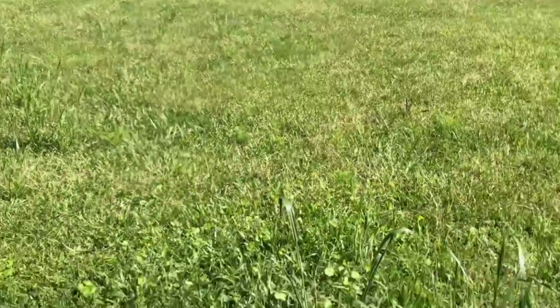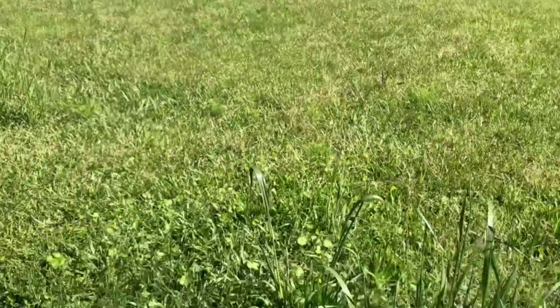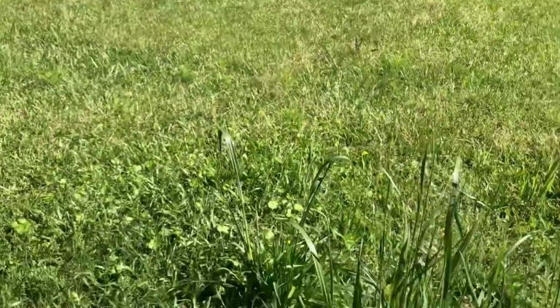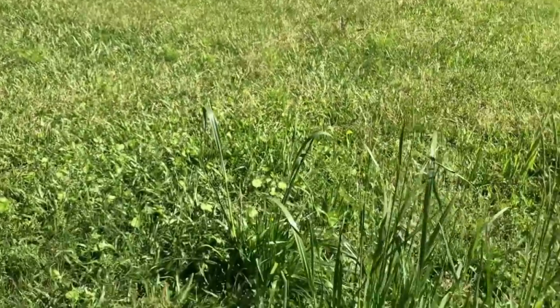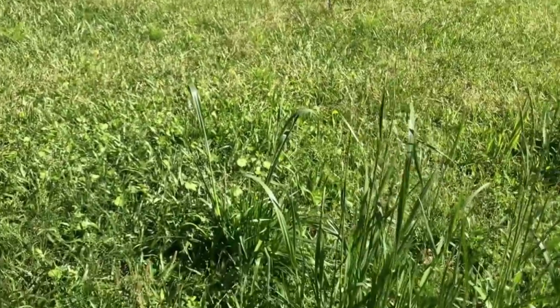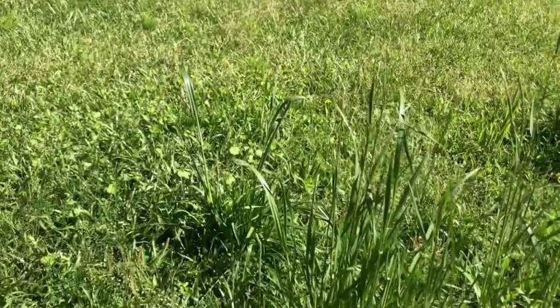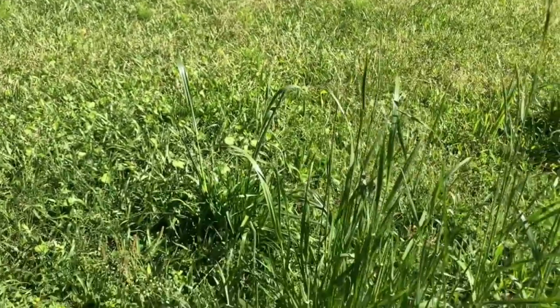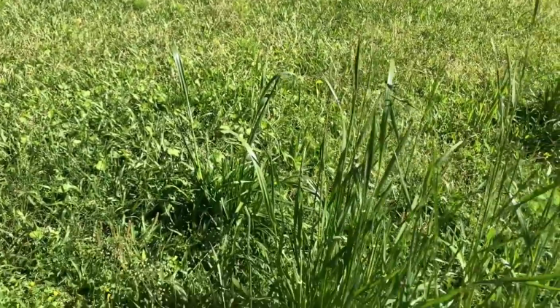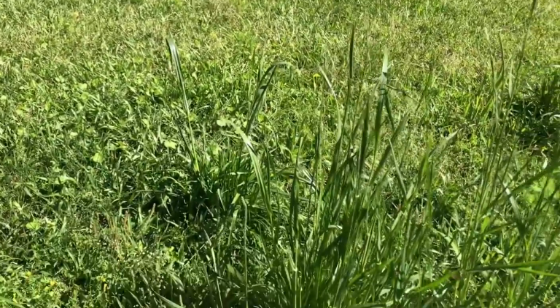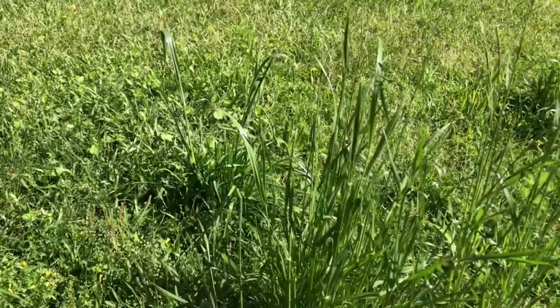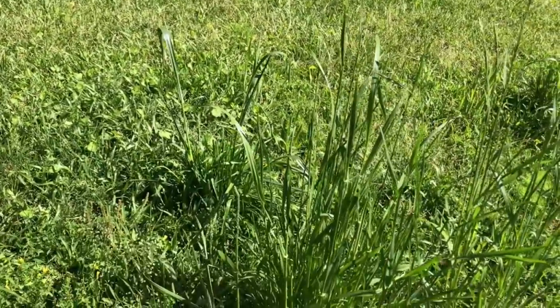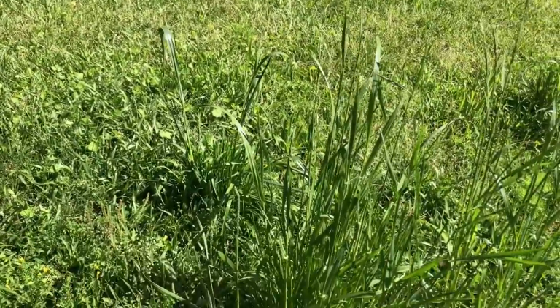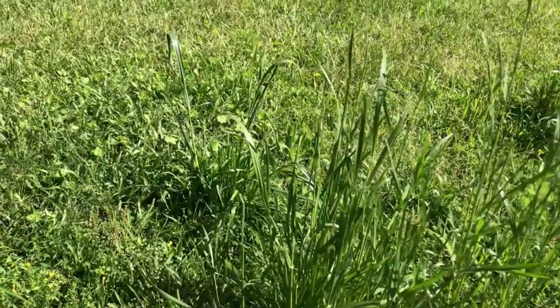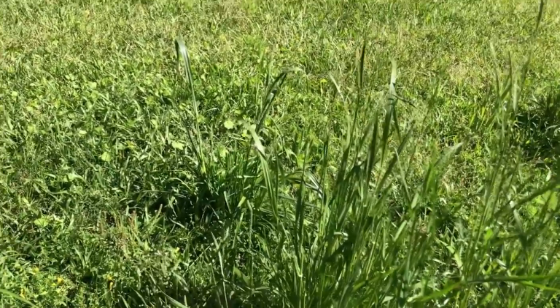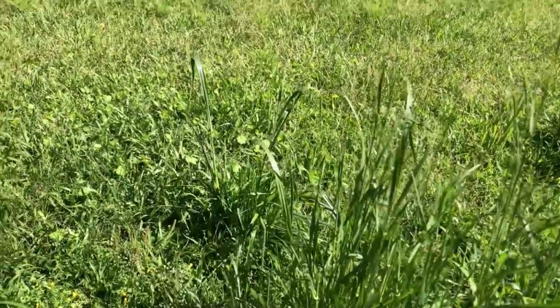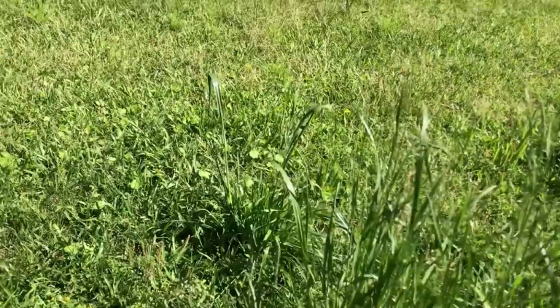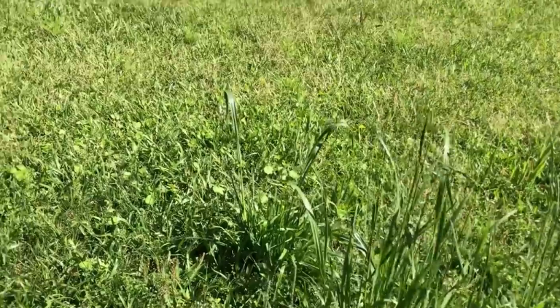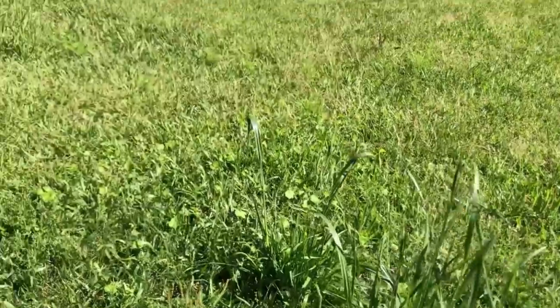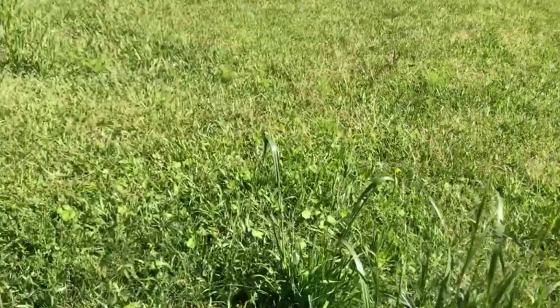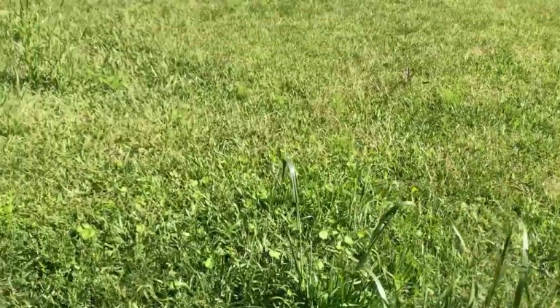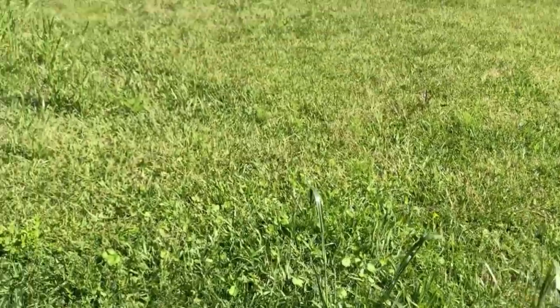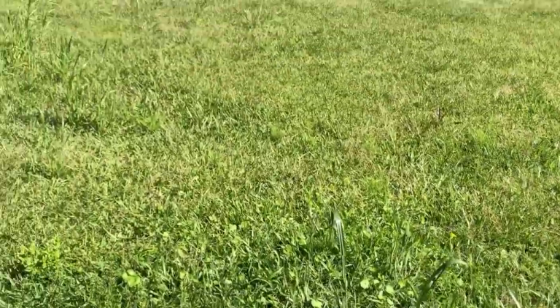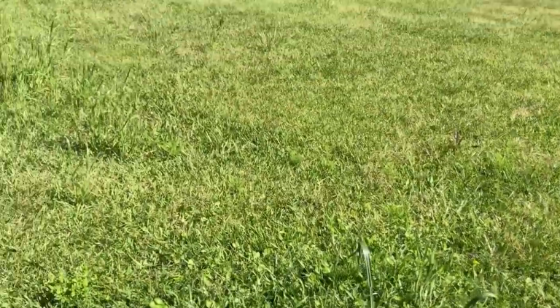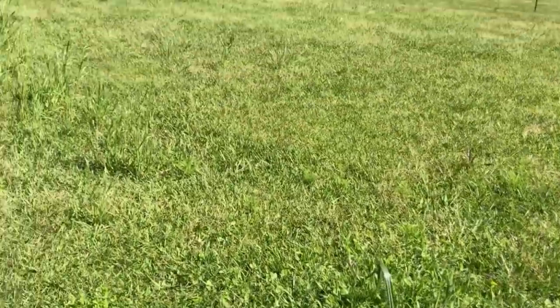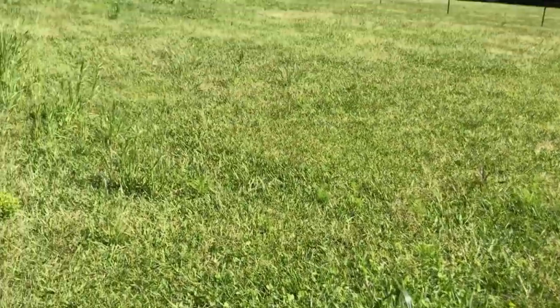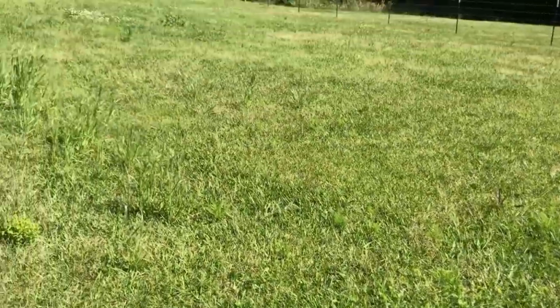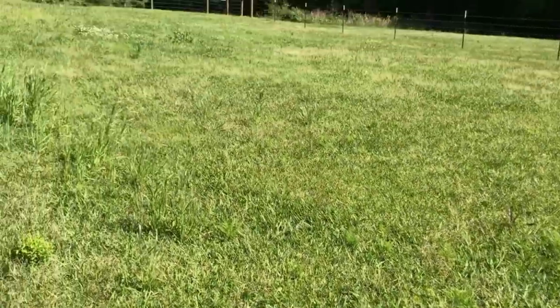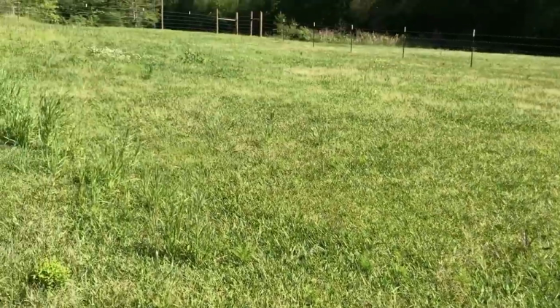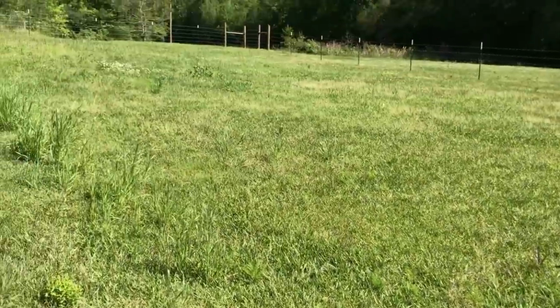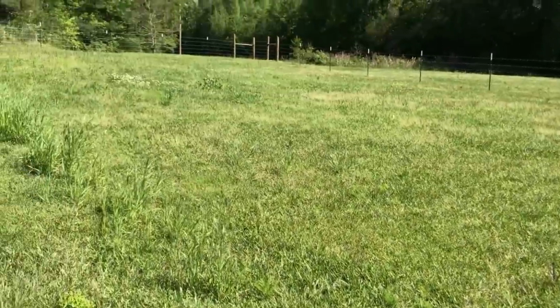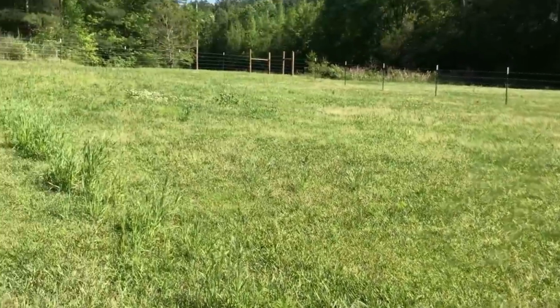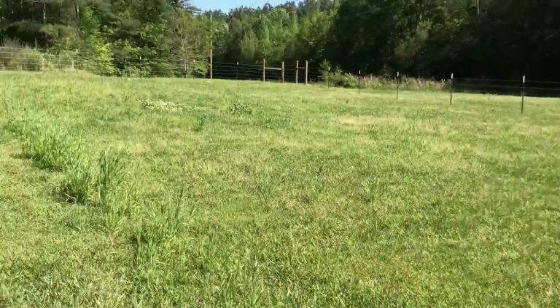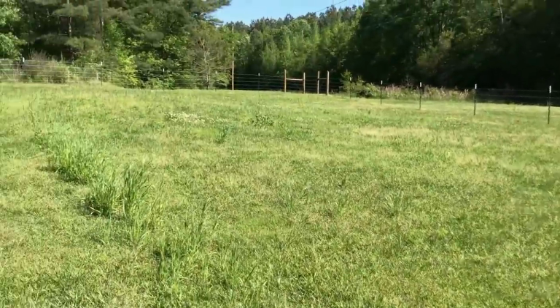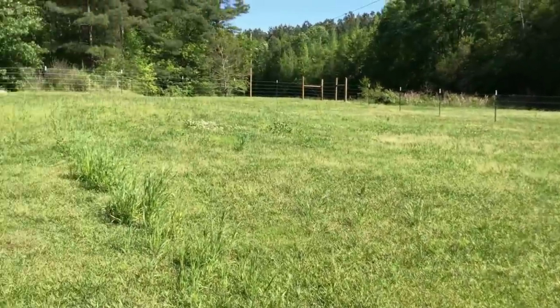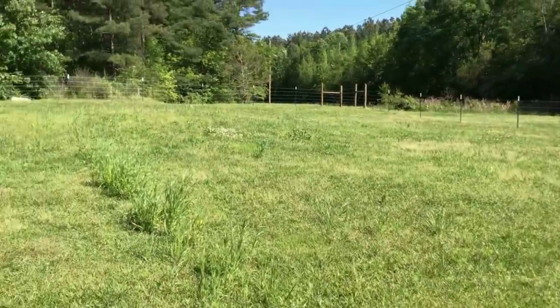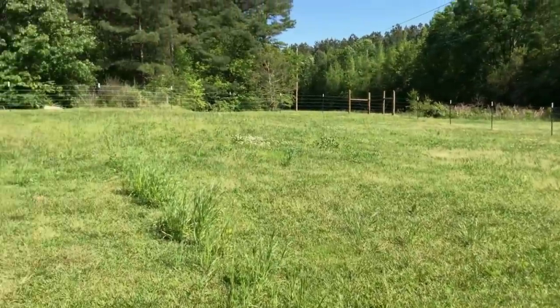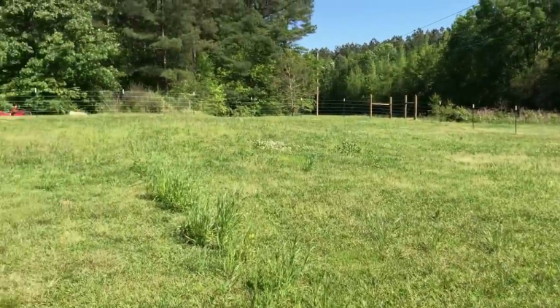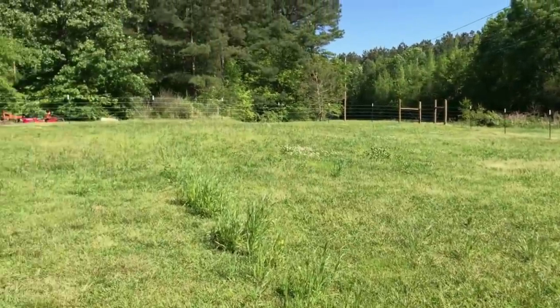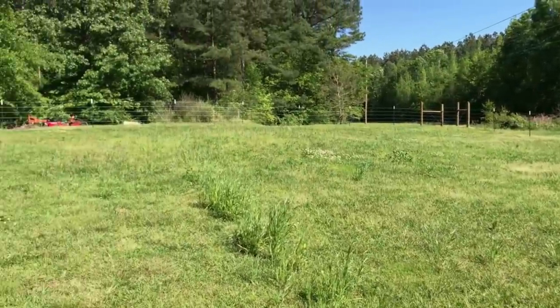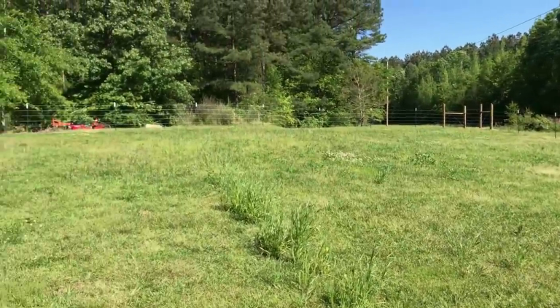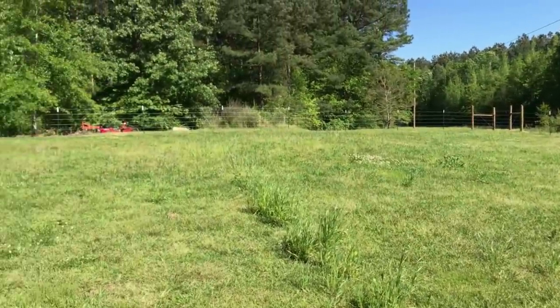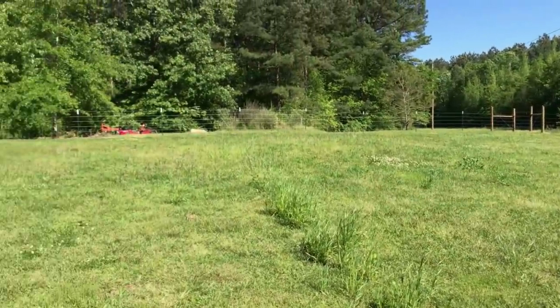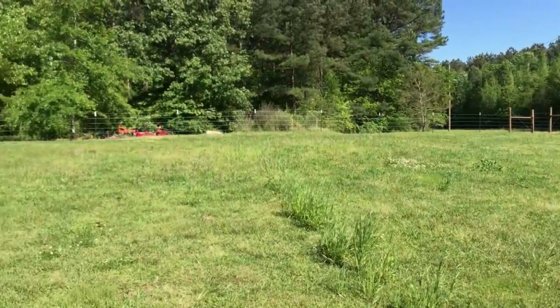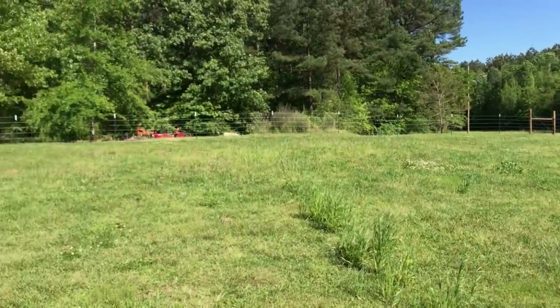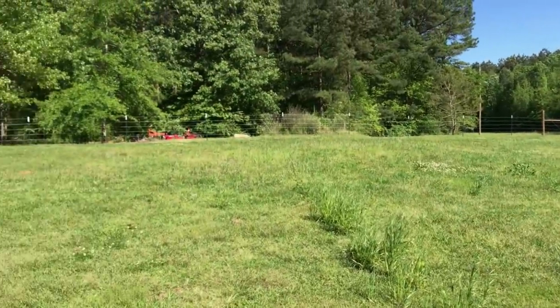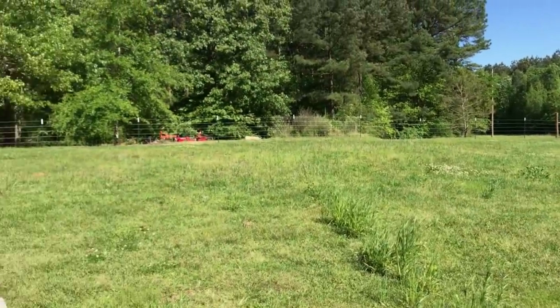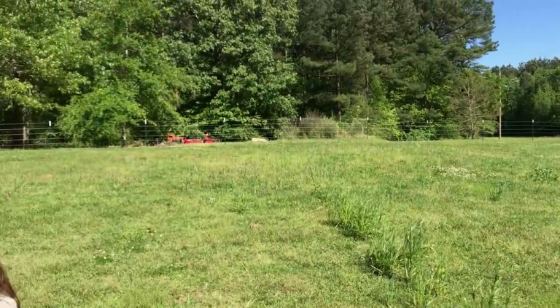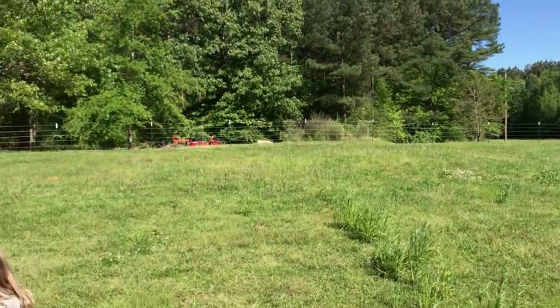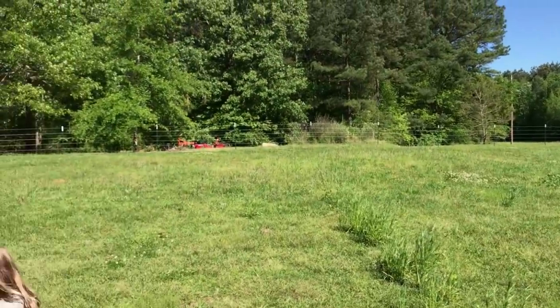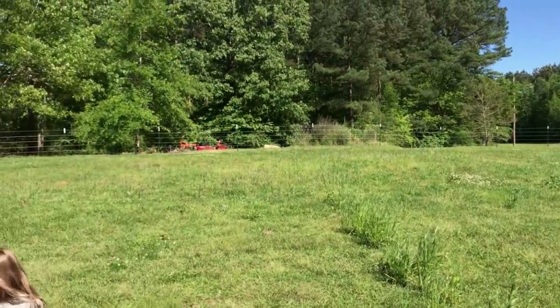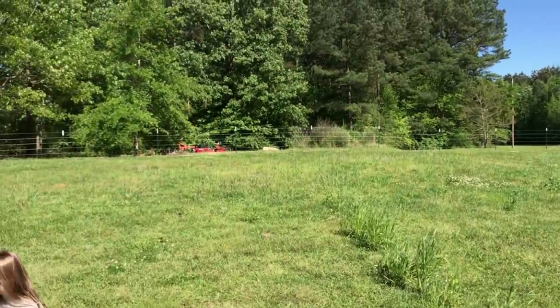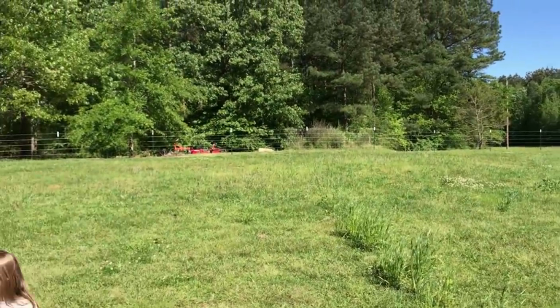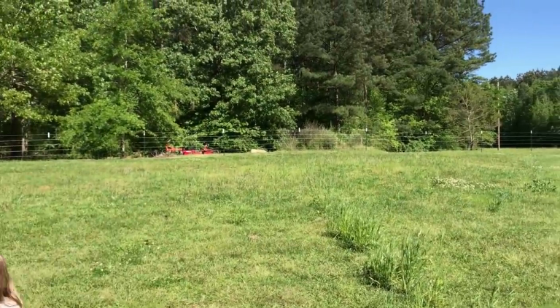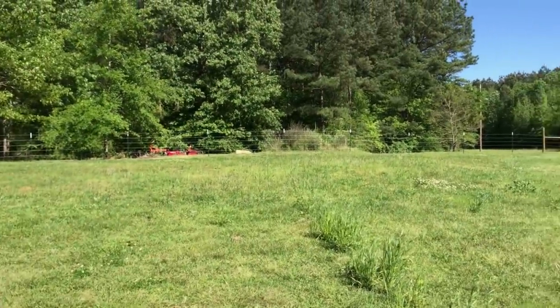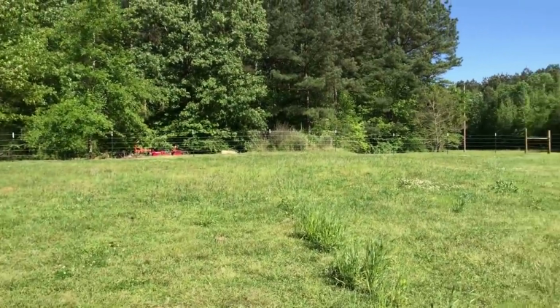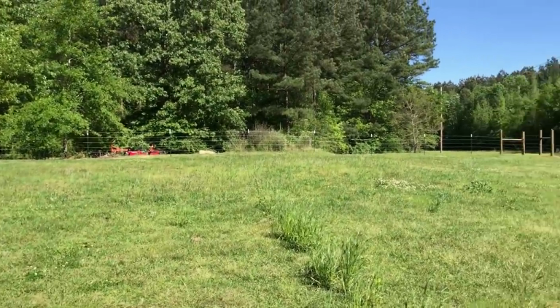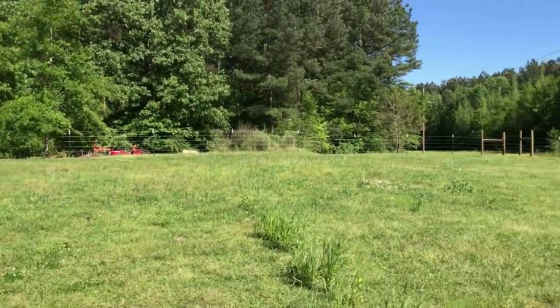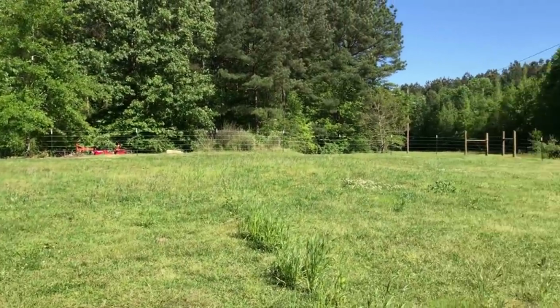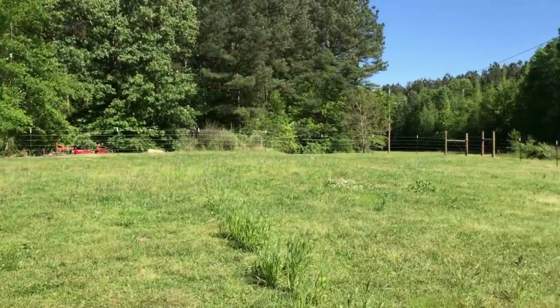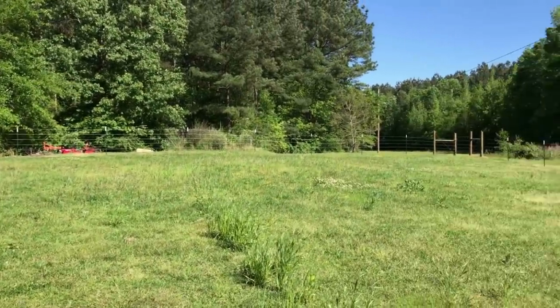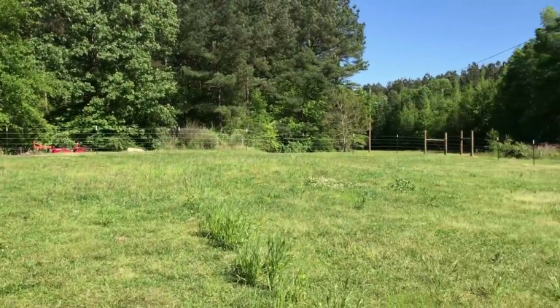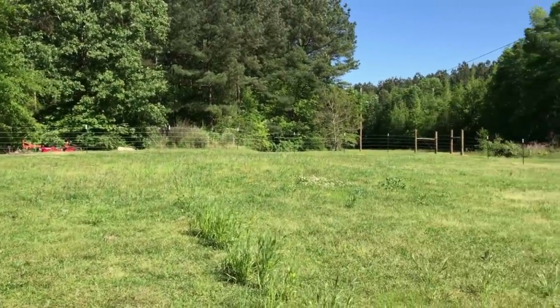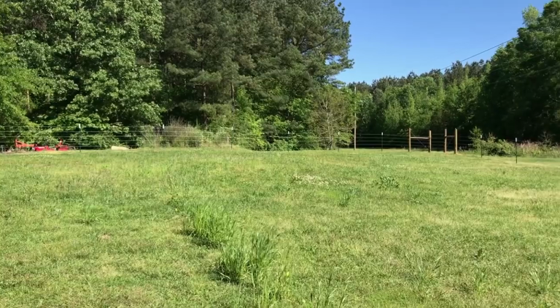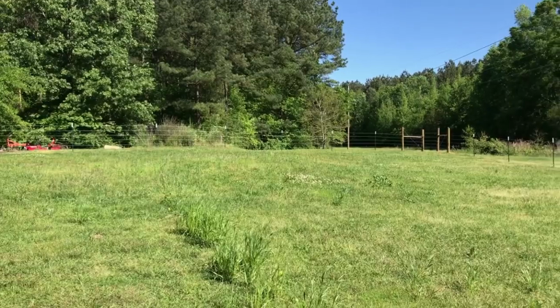I mean, look at that. Just everywhere. Good grass. And it's really probably a little mix — it's got some bahia, it's got some weeds still growing up here.